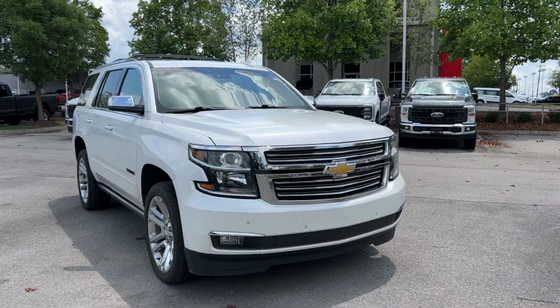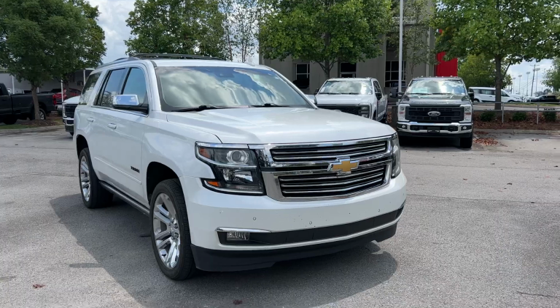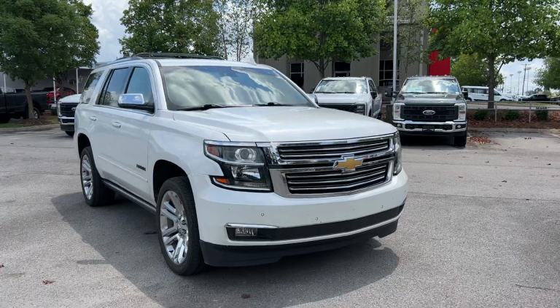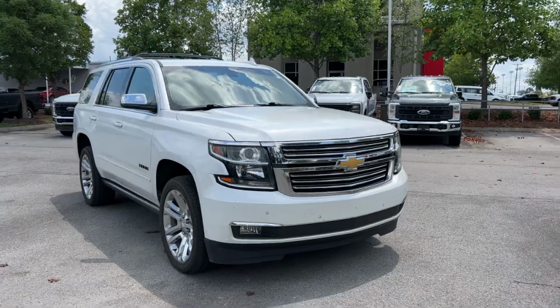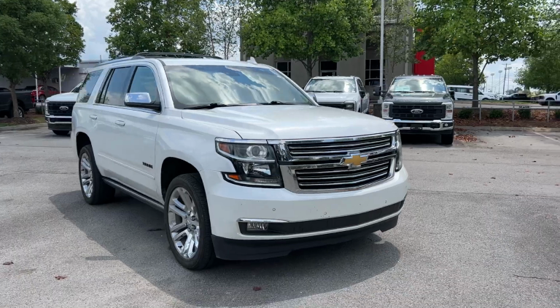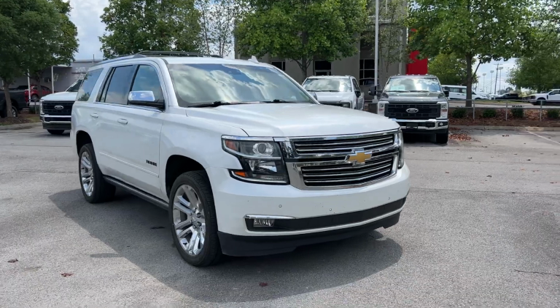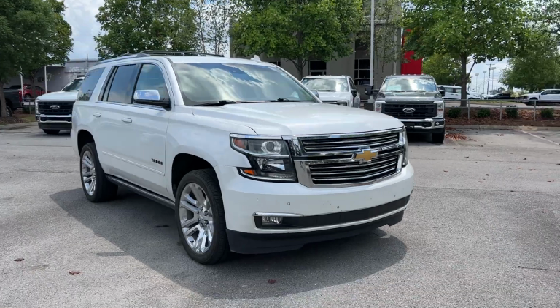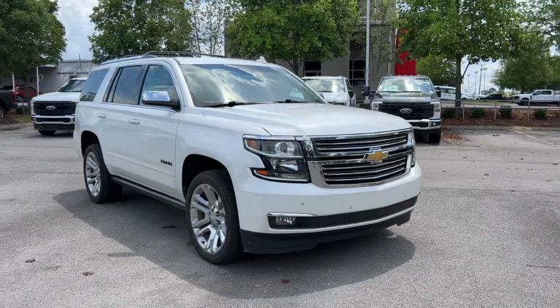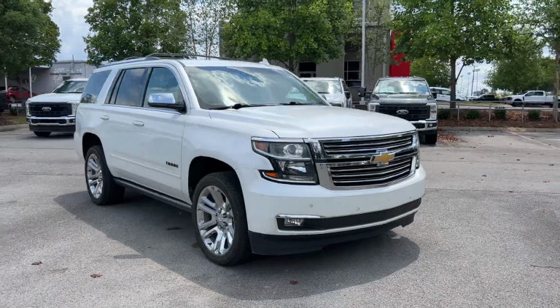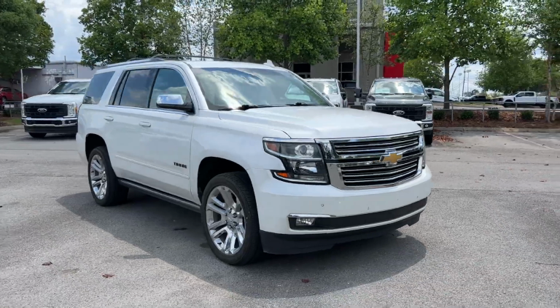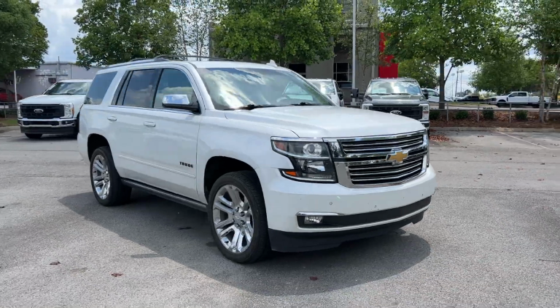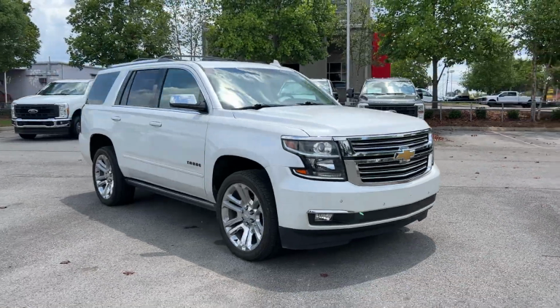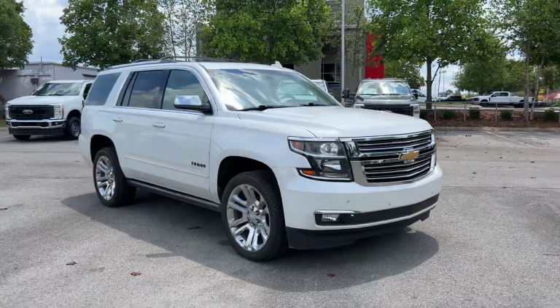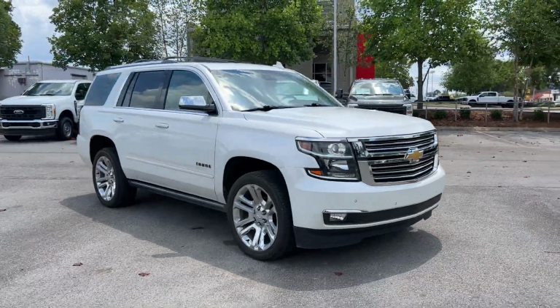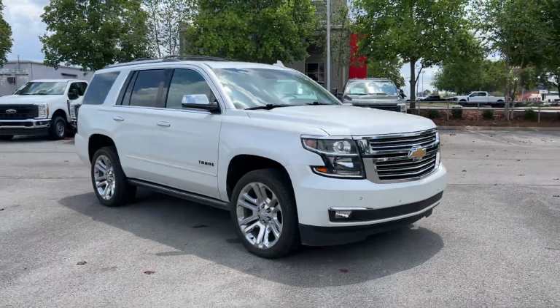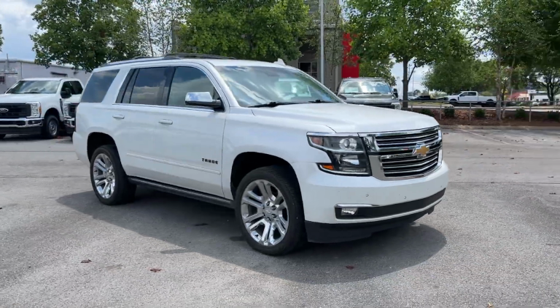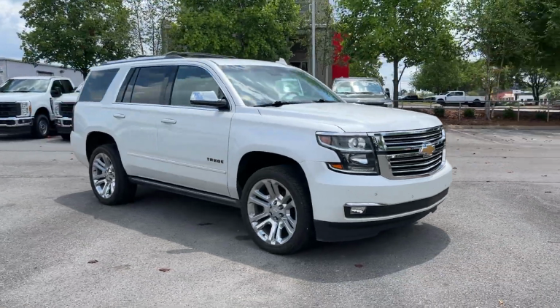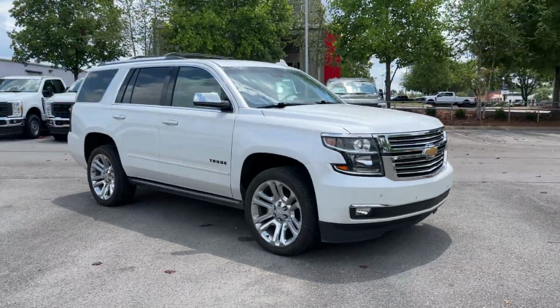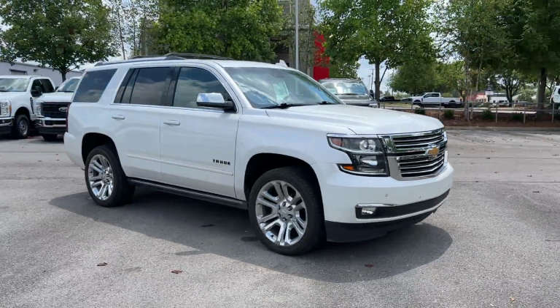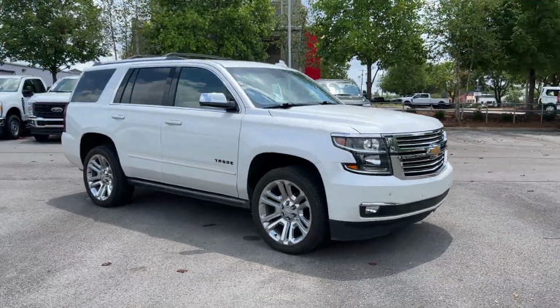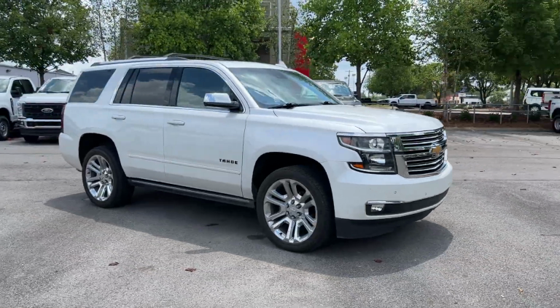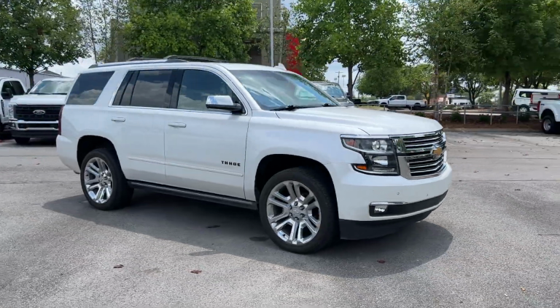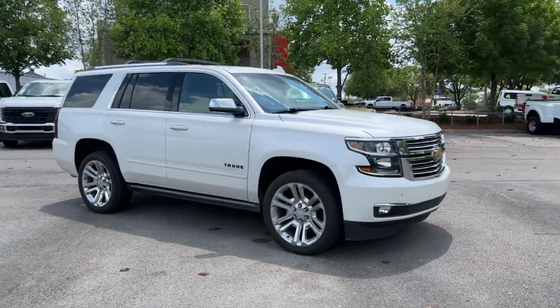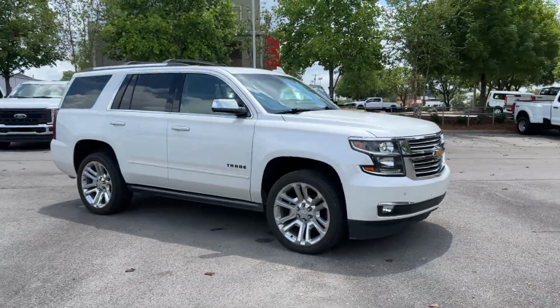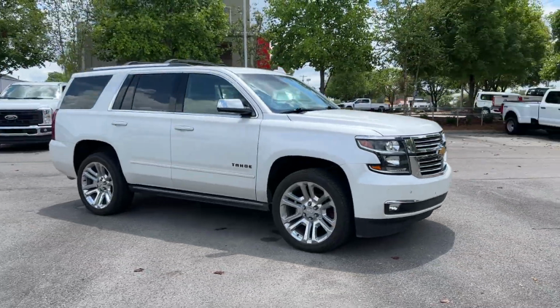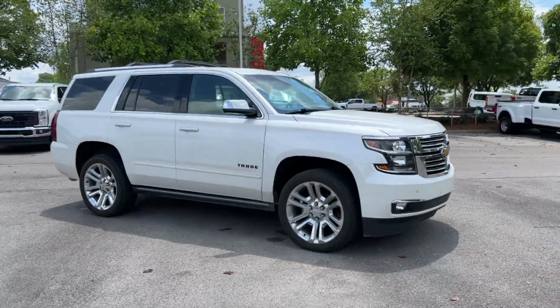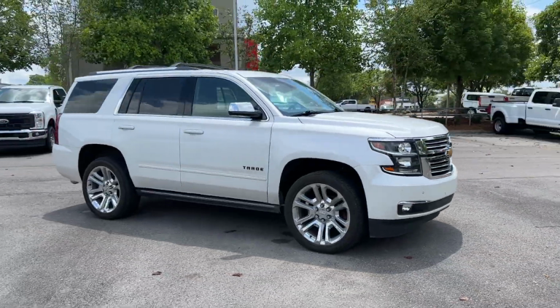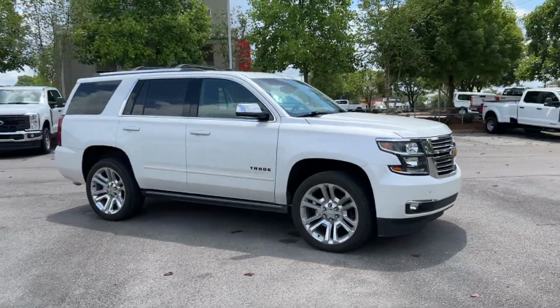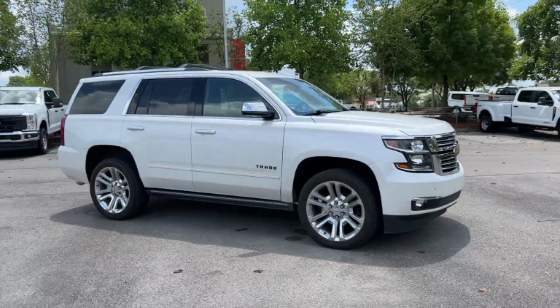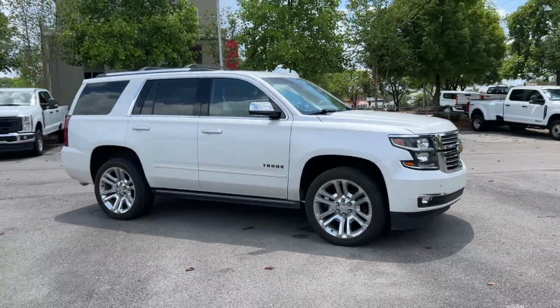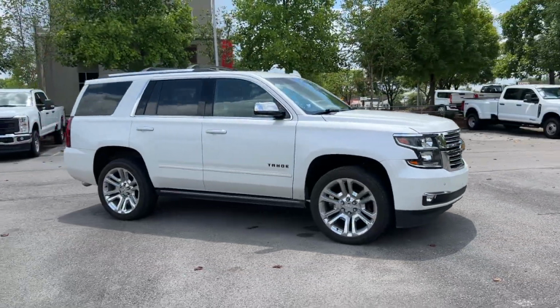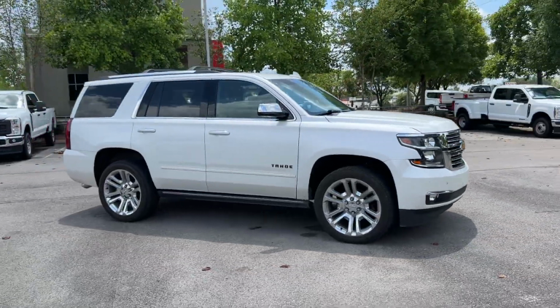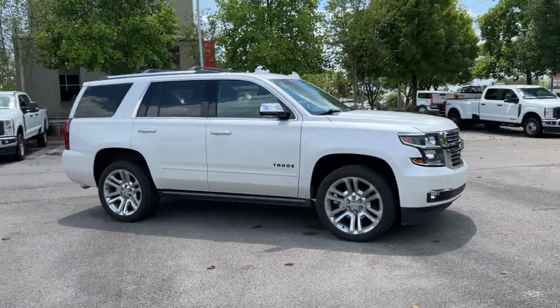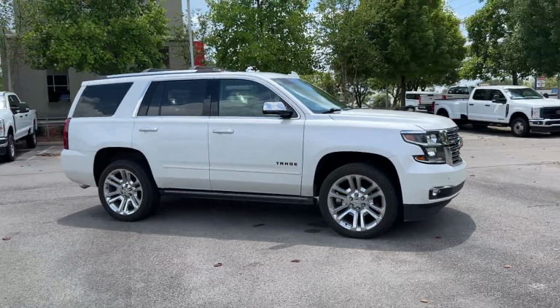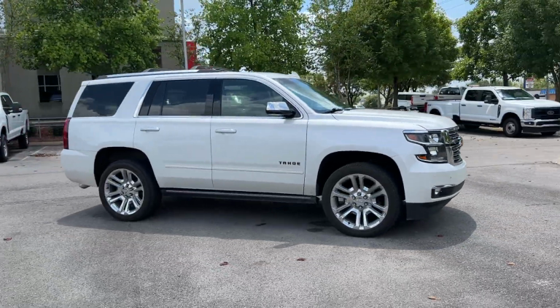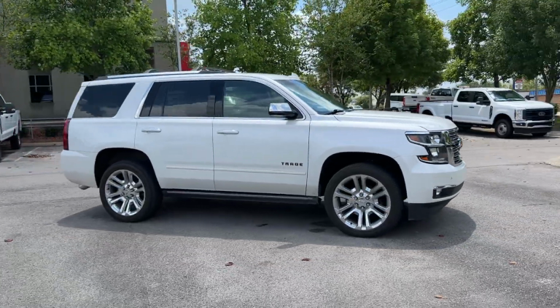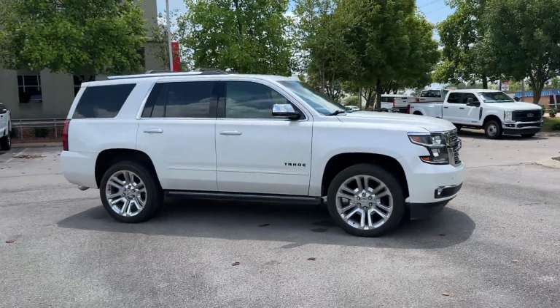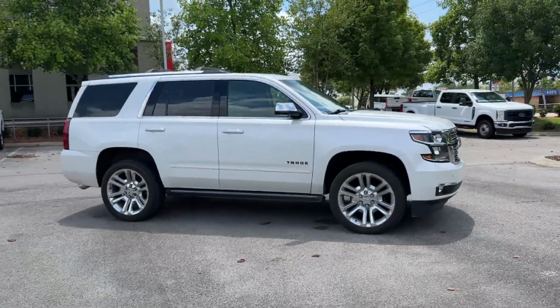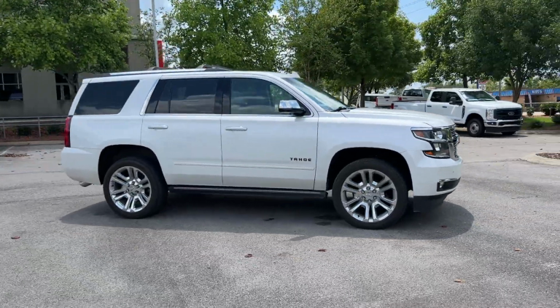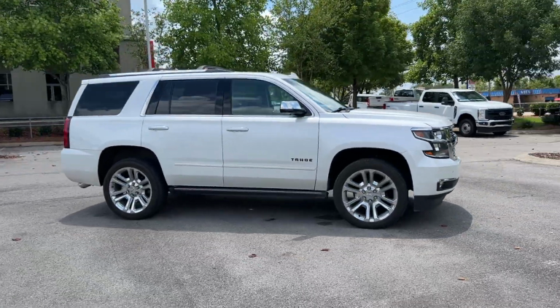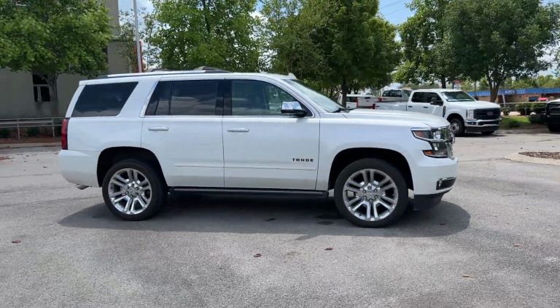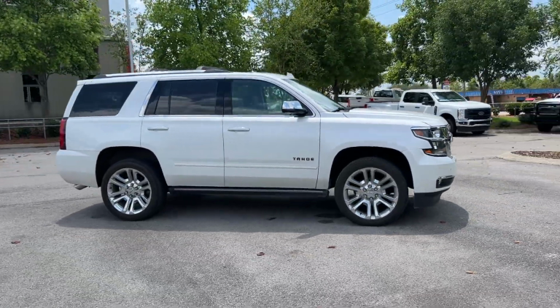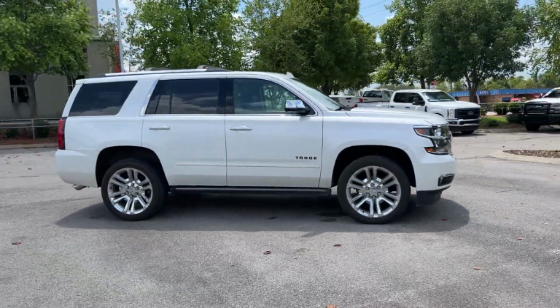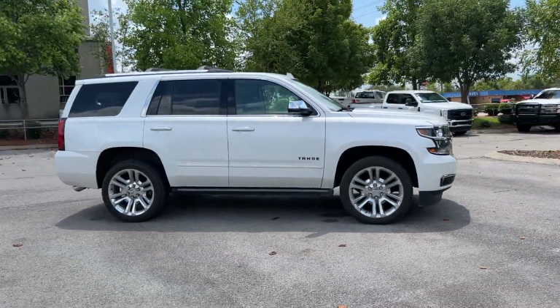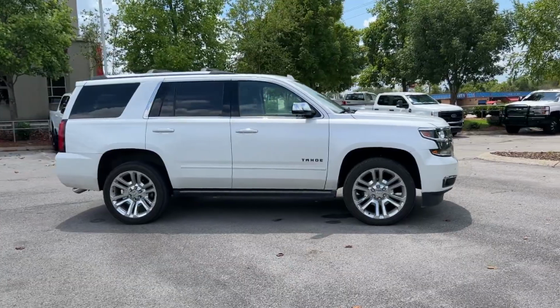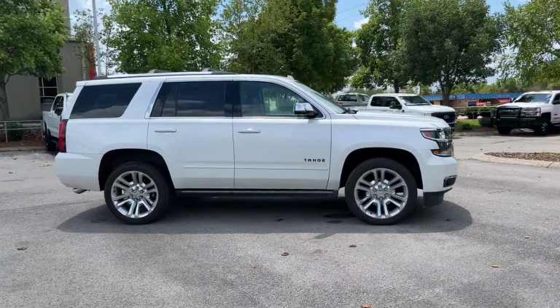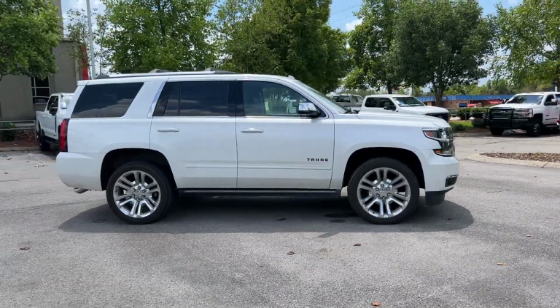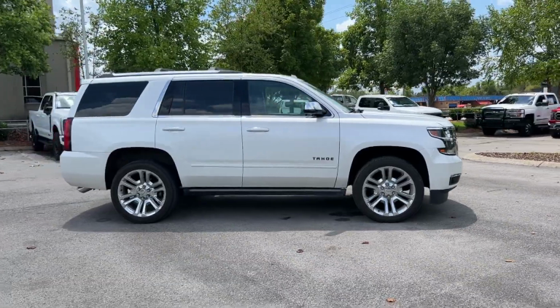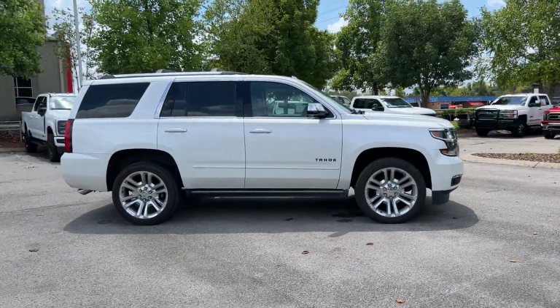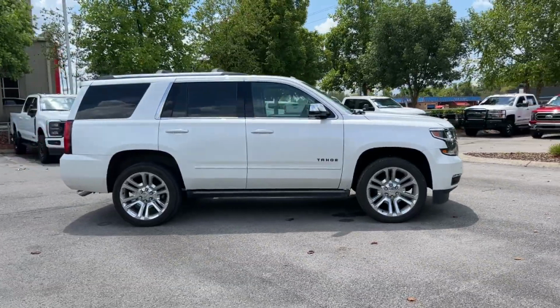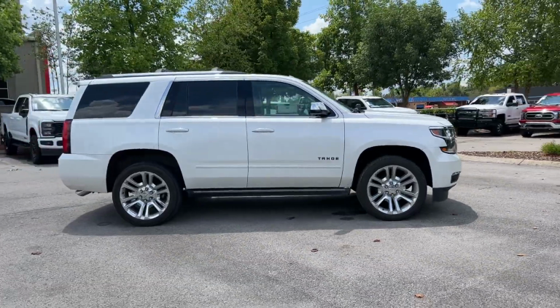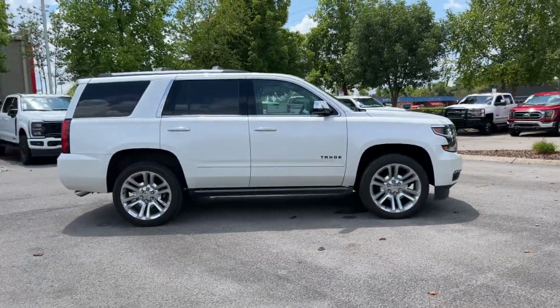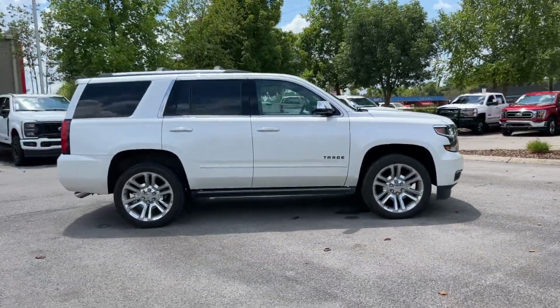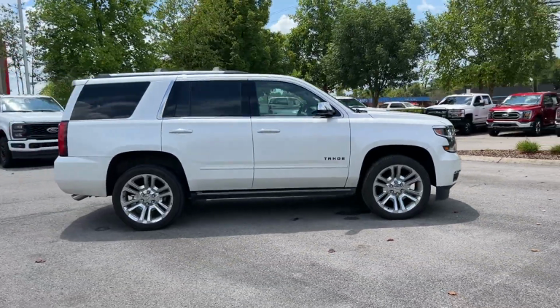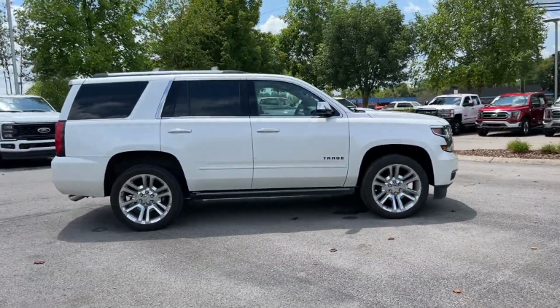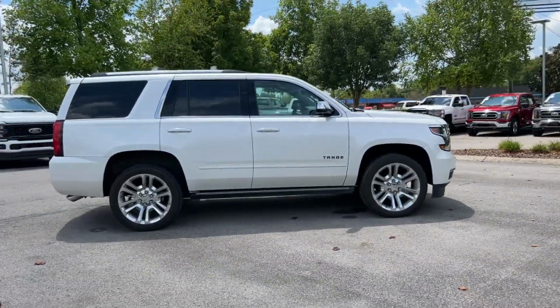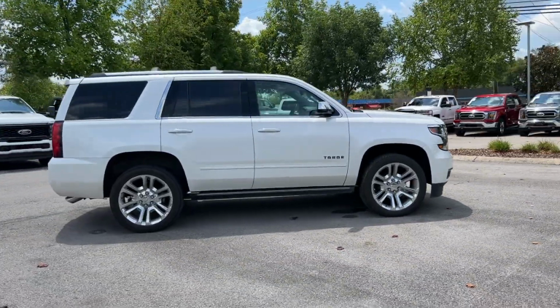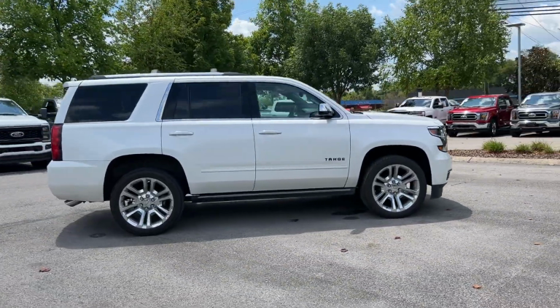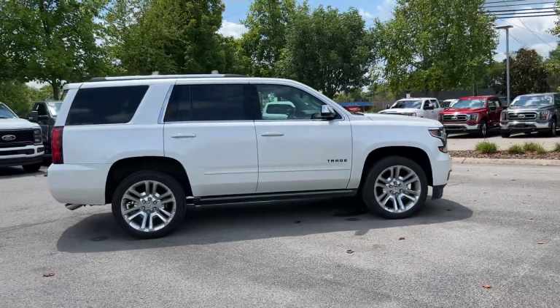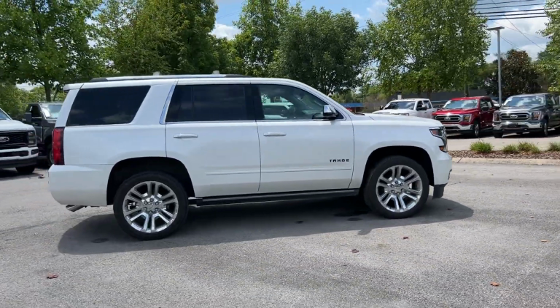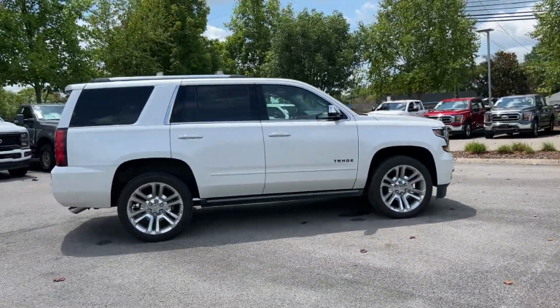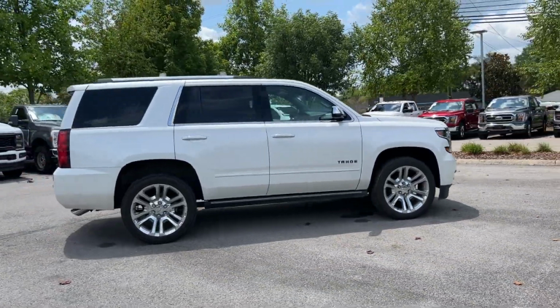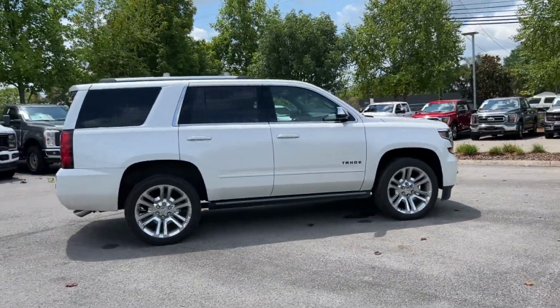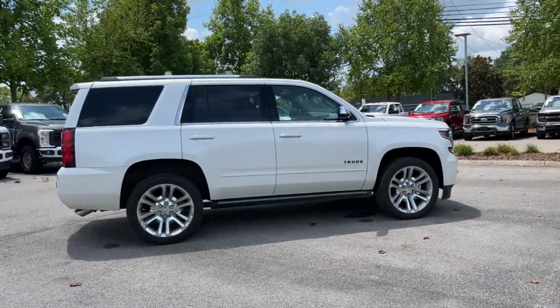2019 Chevrolet Tahoe. This SUV offers space as well as power and performance.